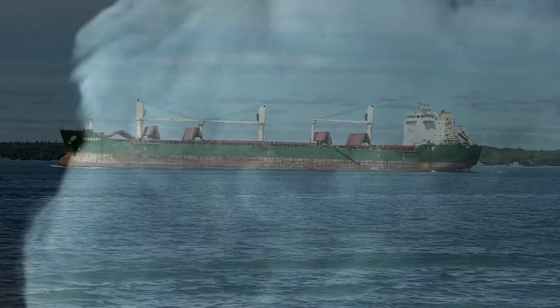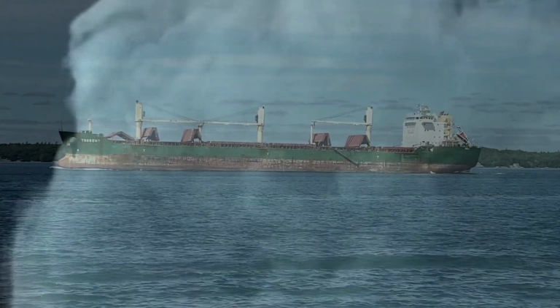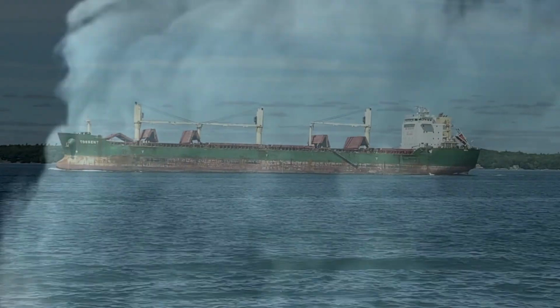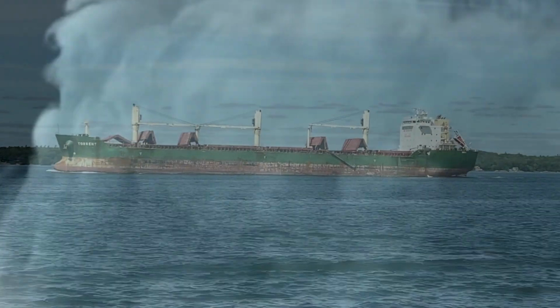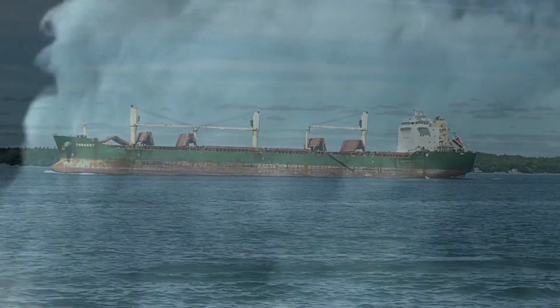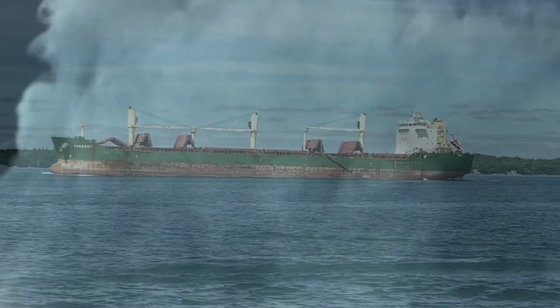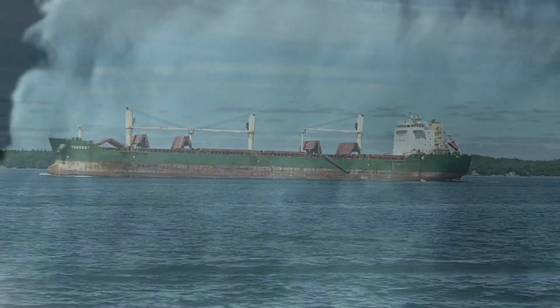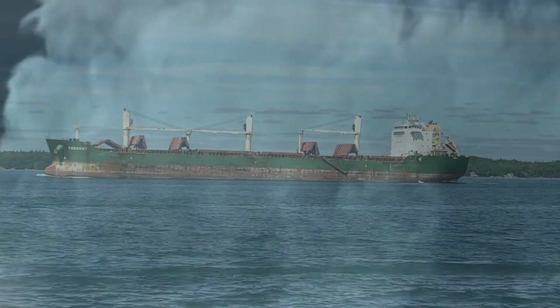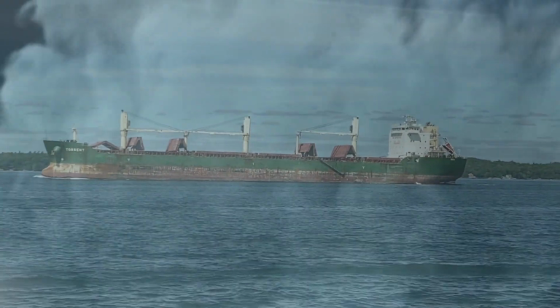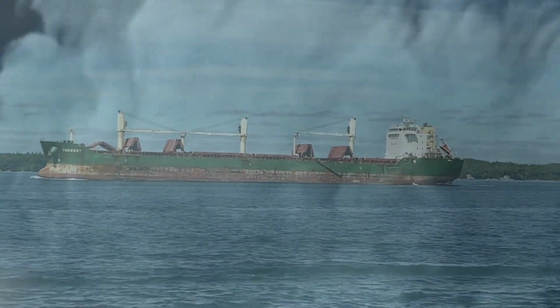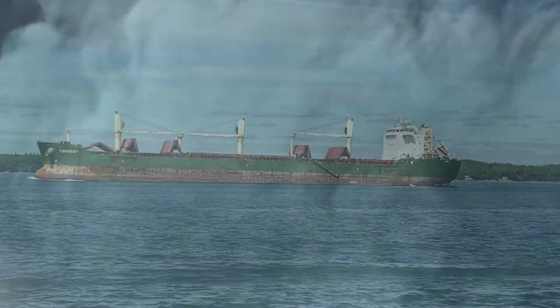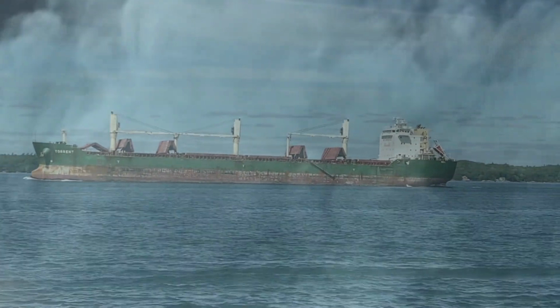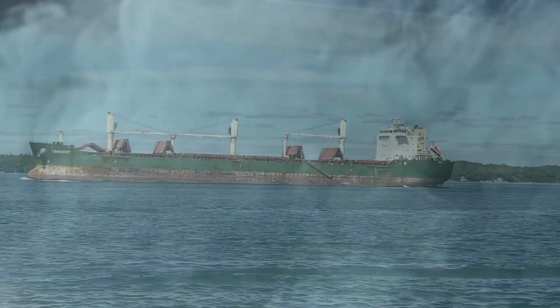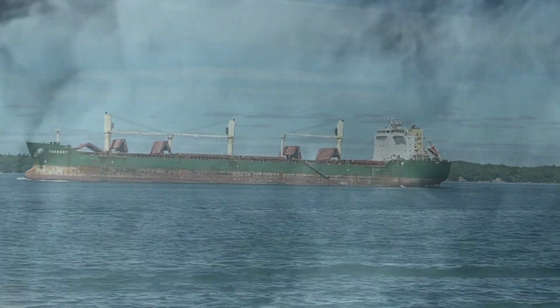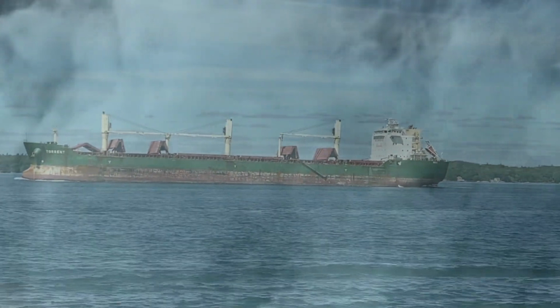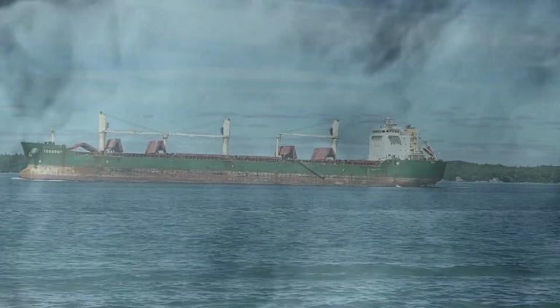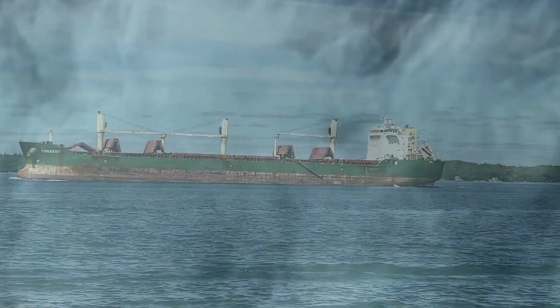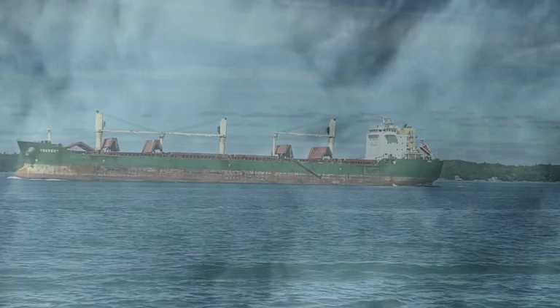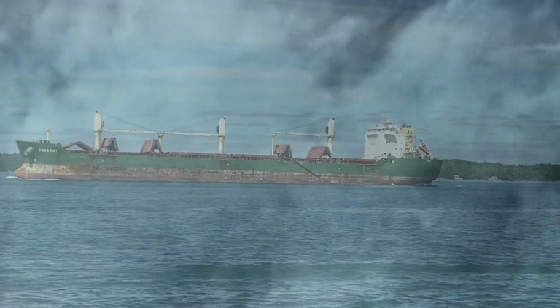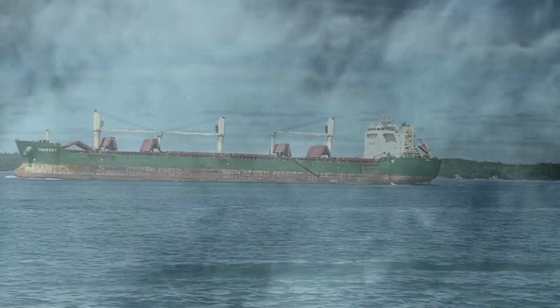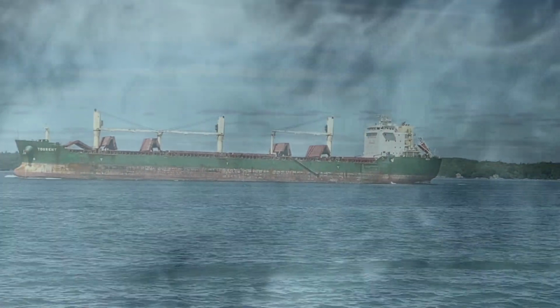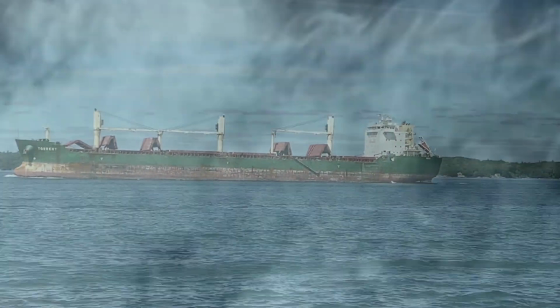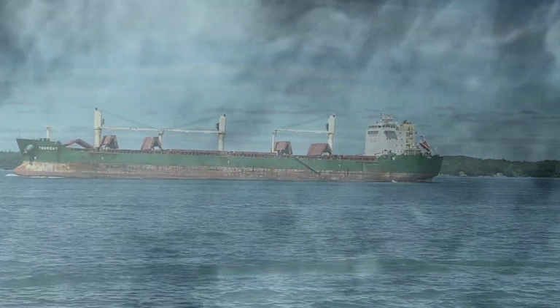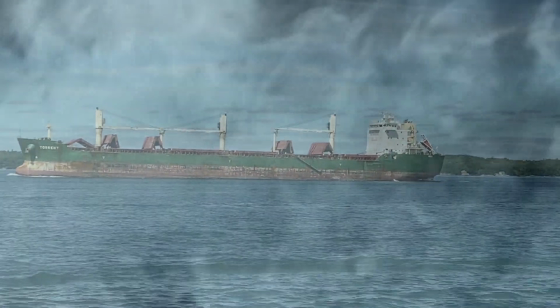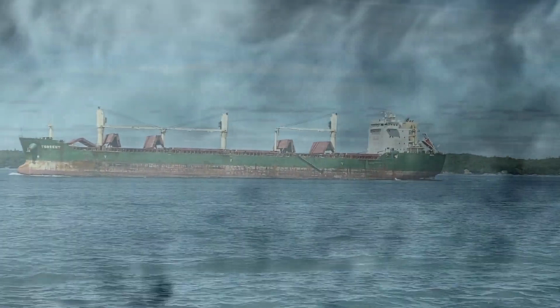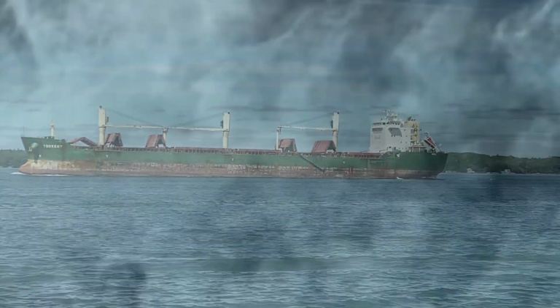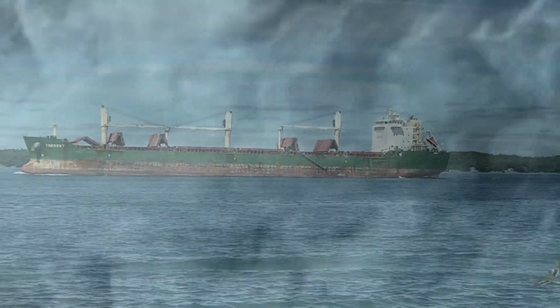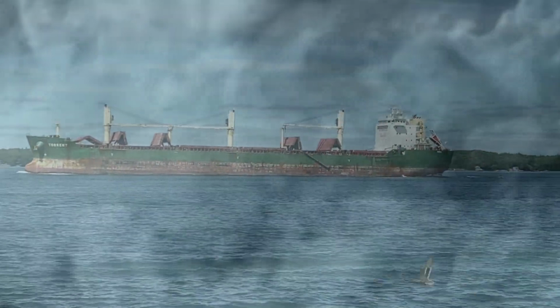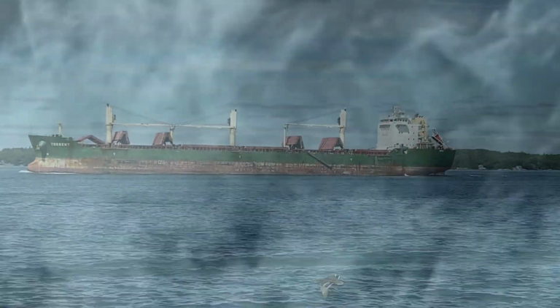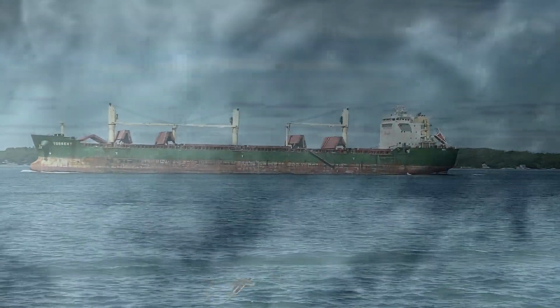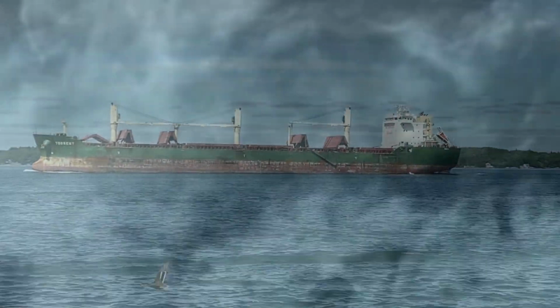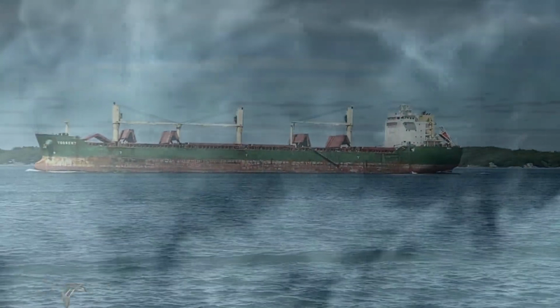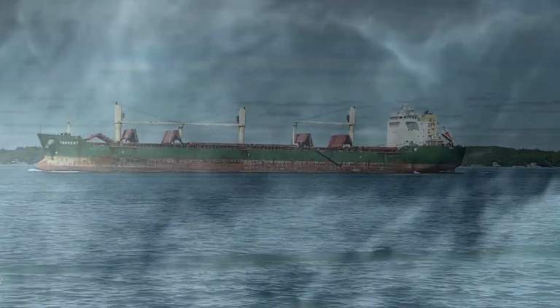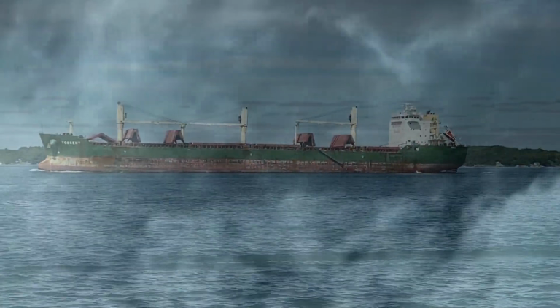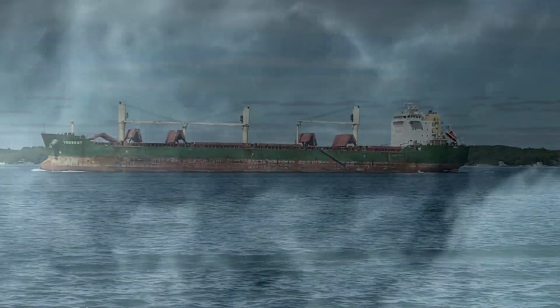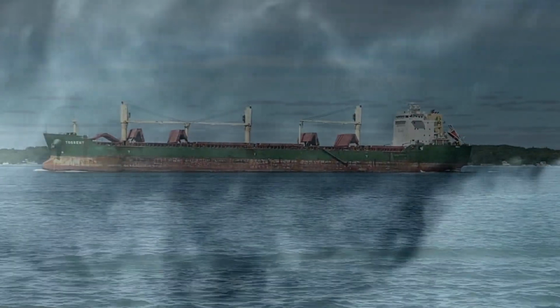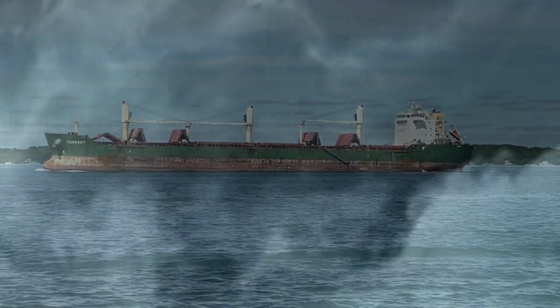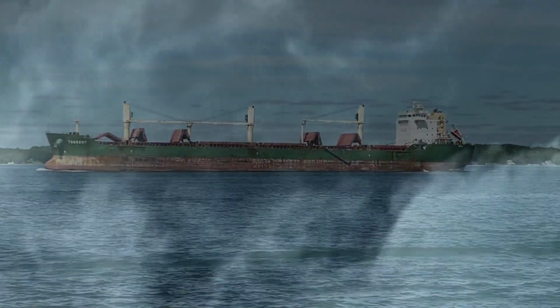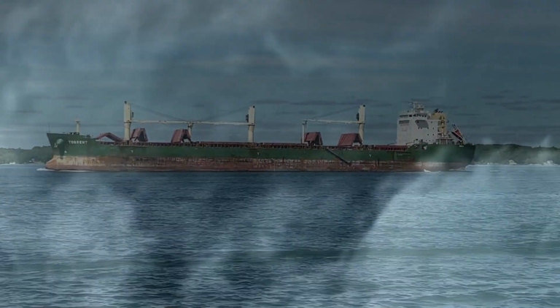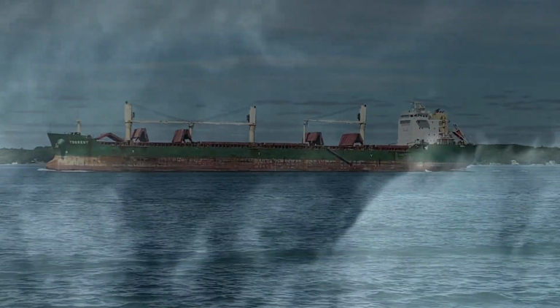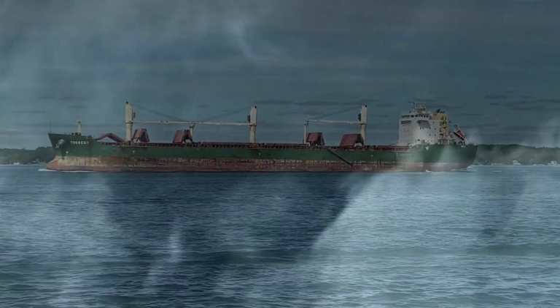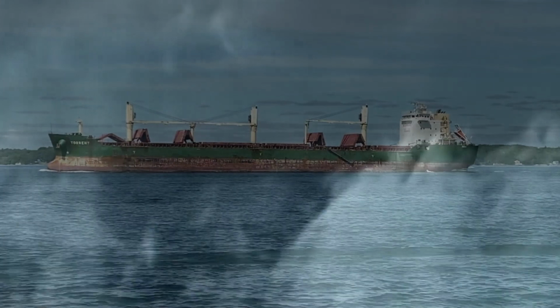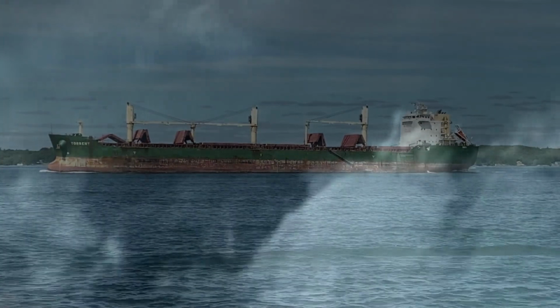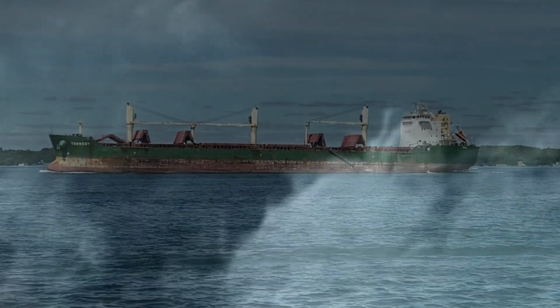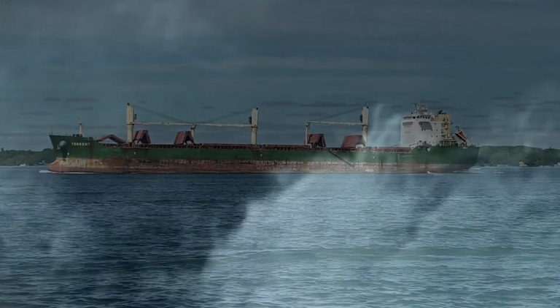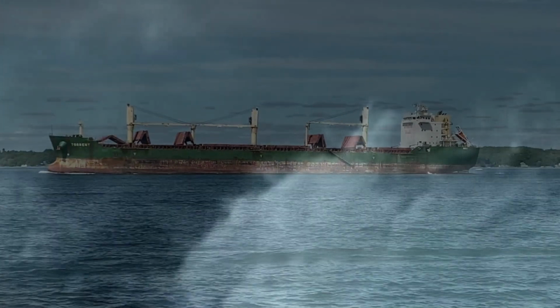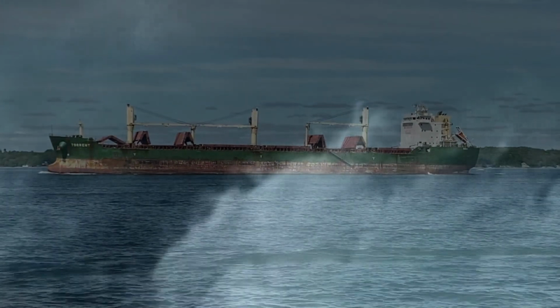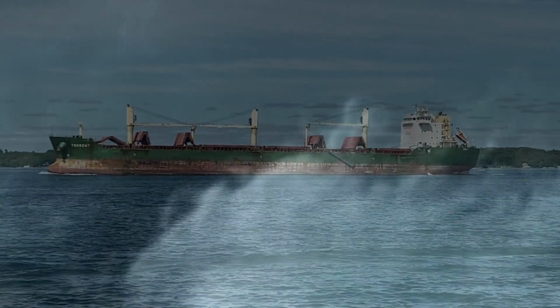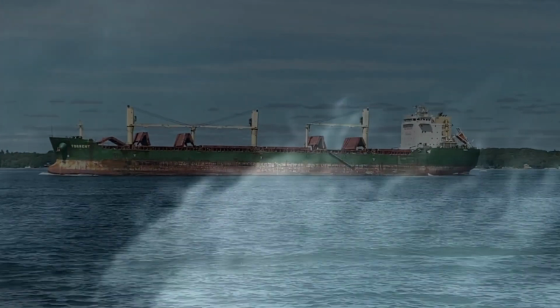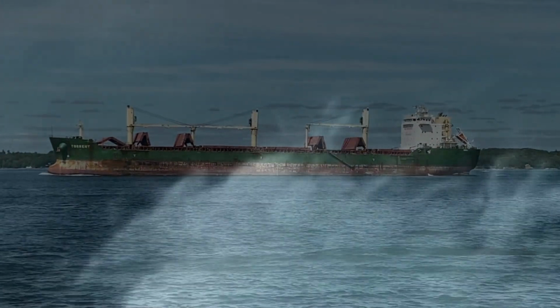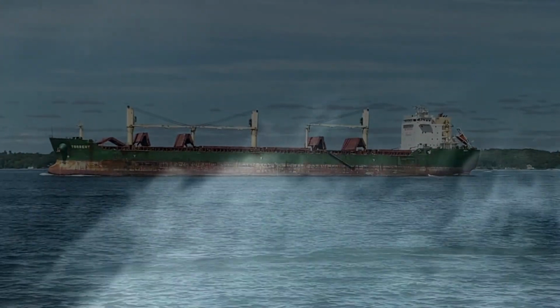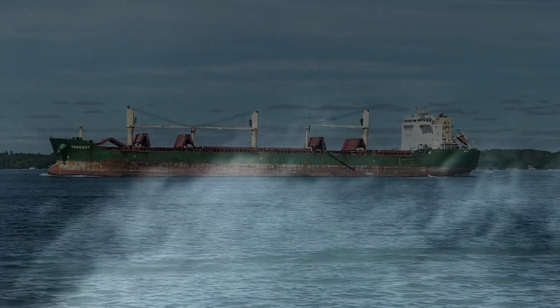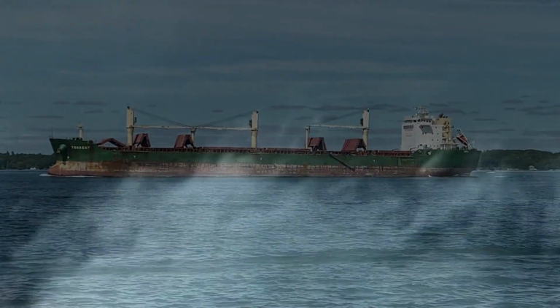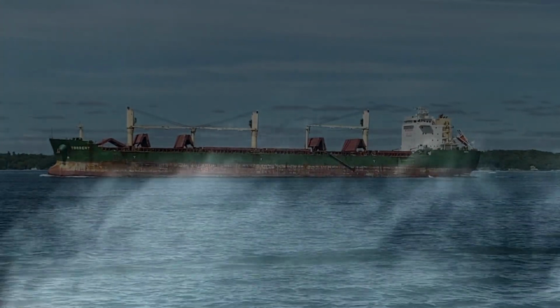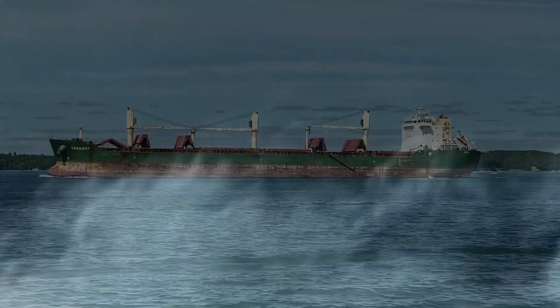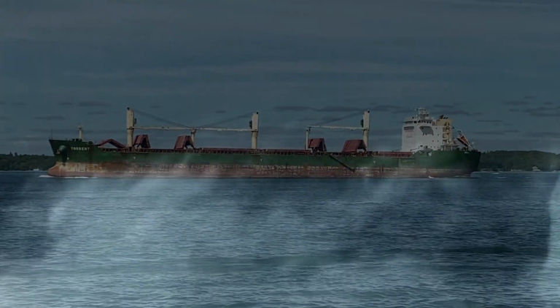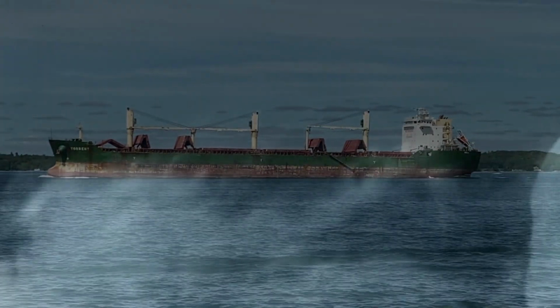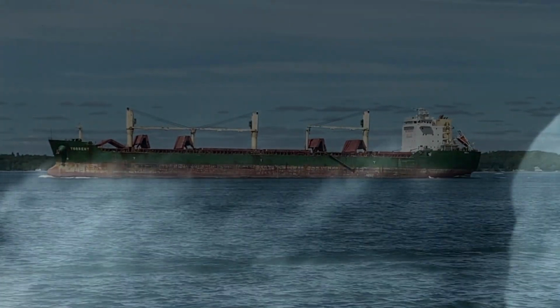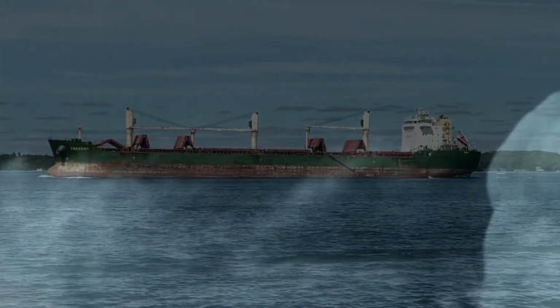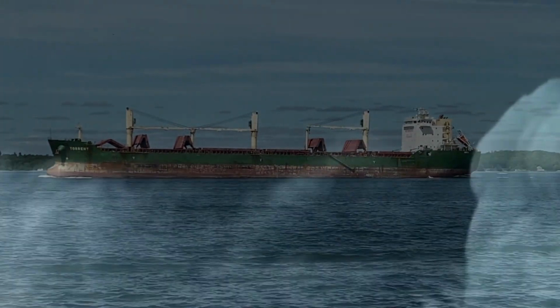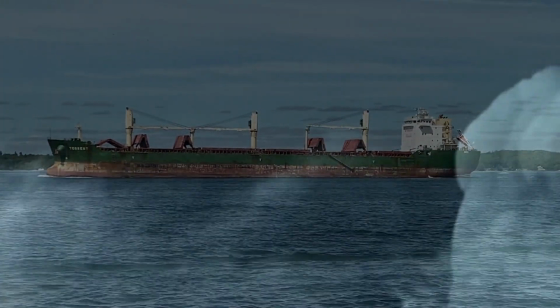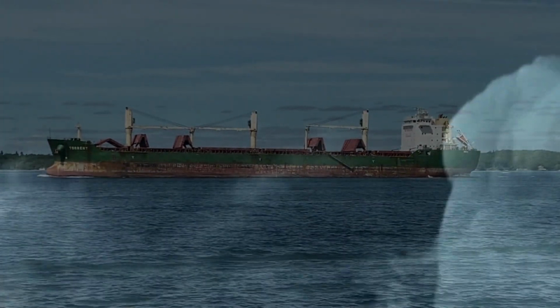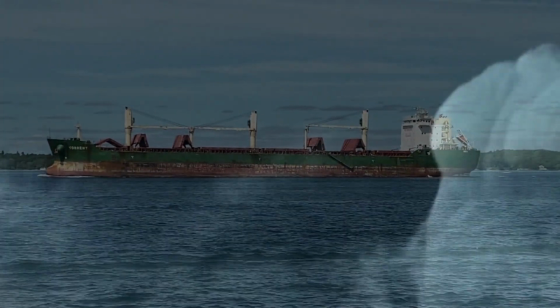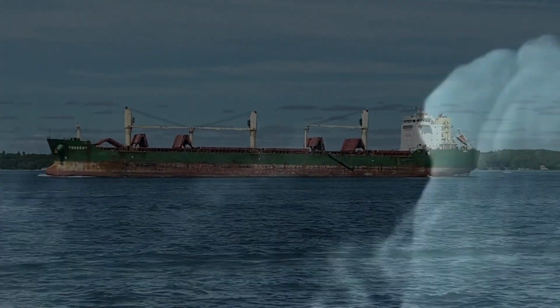Additionally, a stern bridge doesn't give you as much visibility, especially if you have containers stacked on the deck or you're sailing through a fog bank.